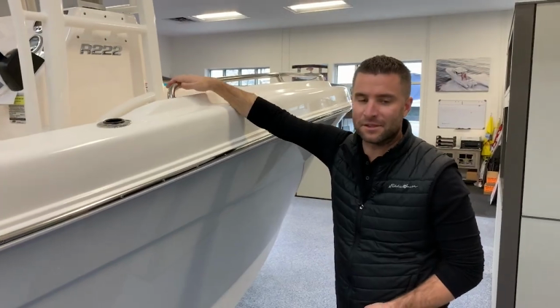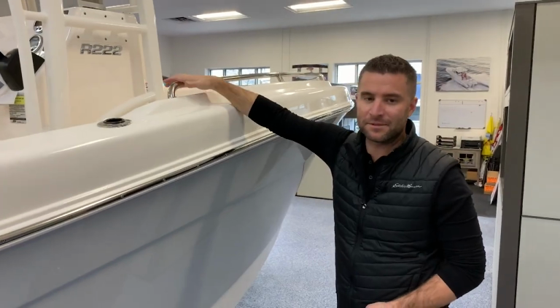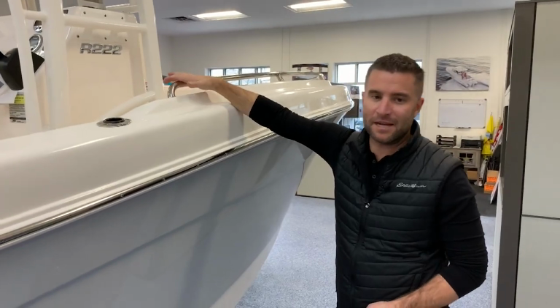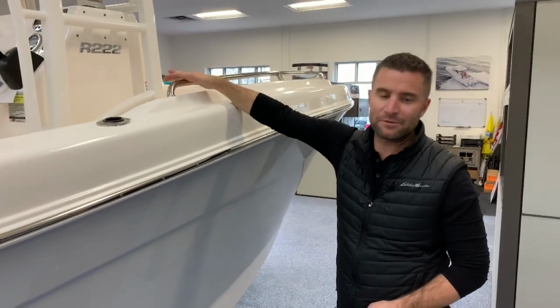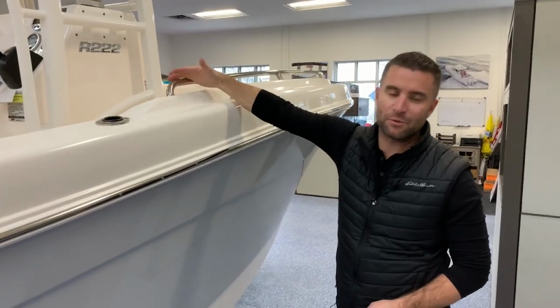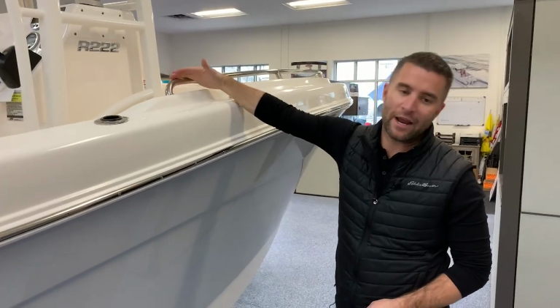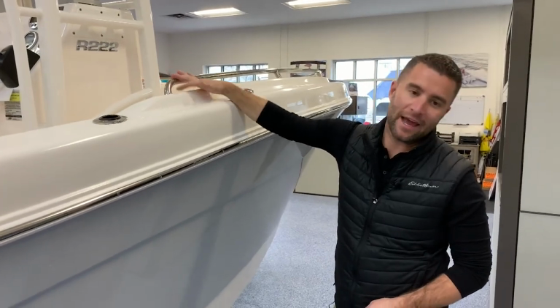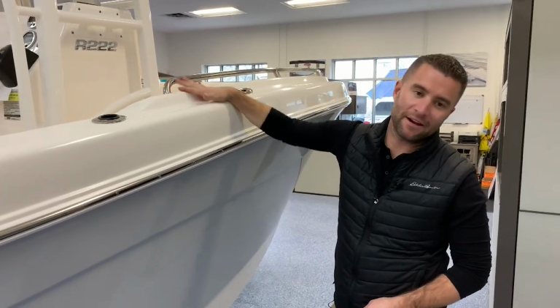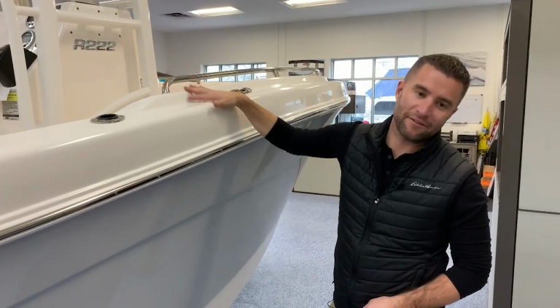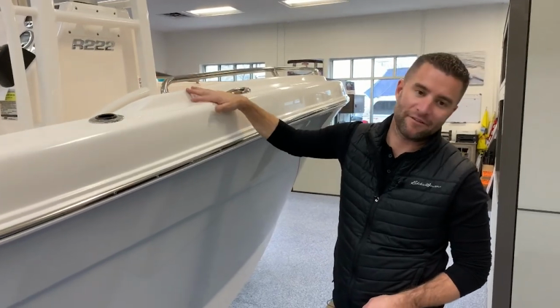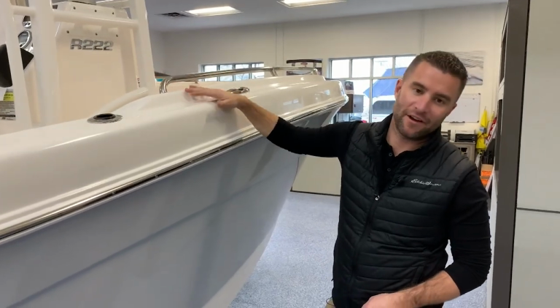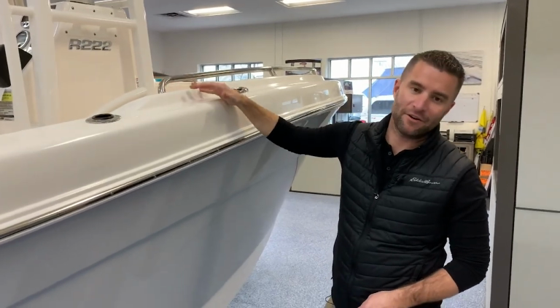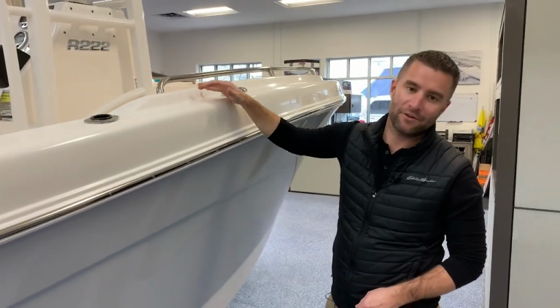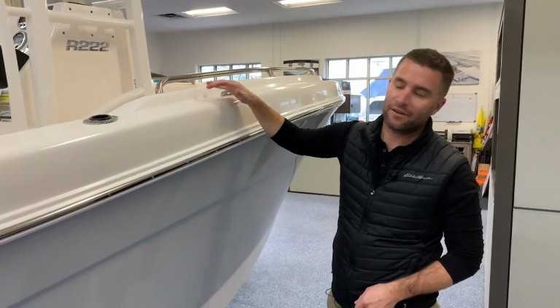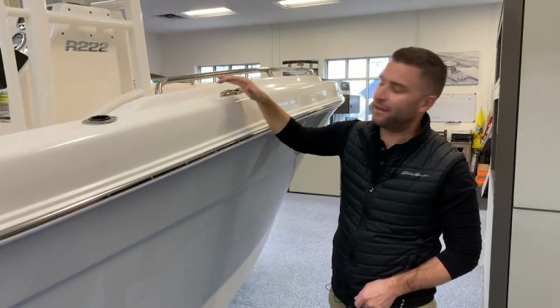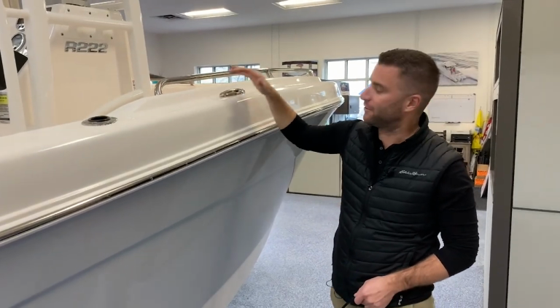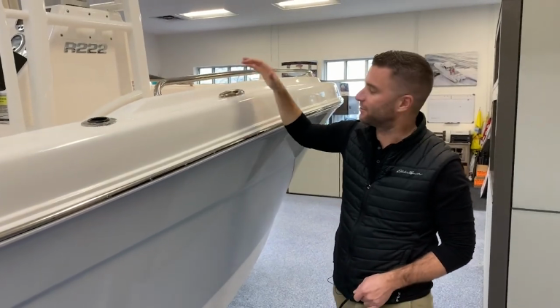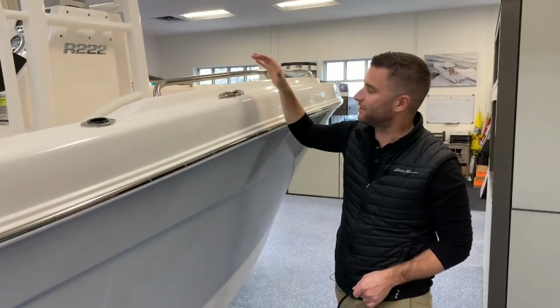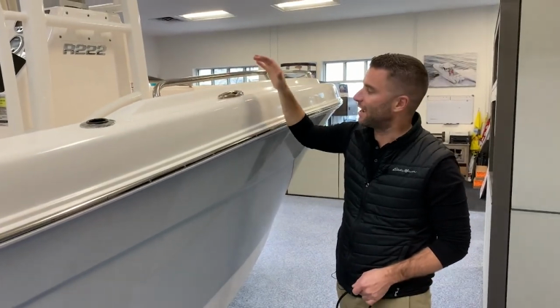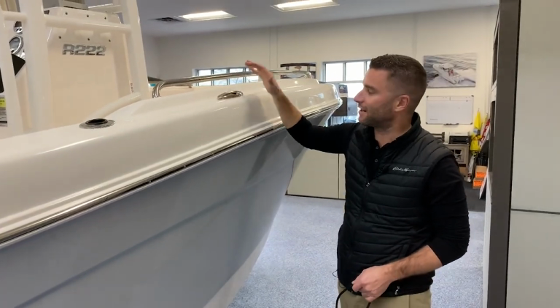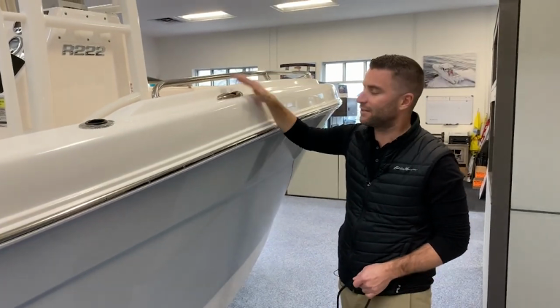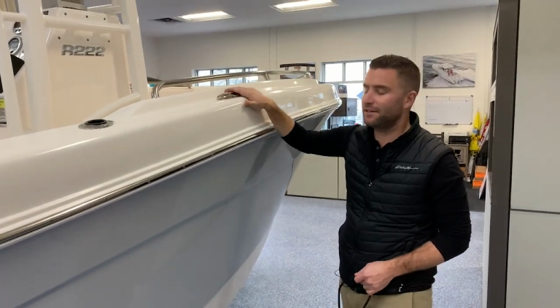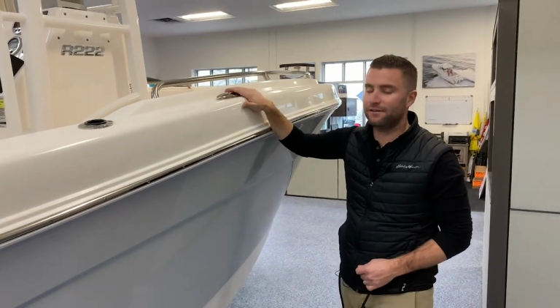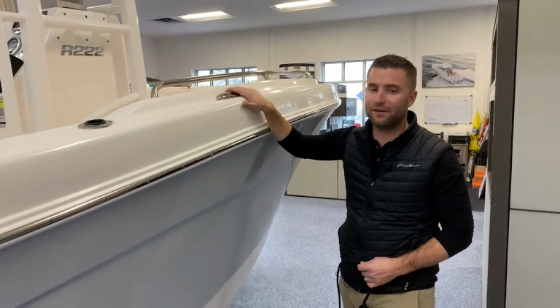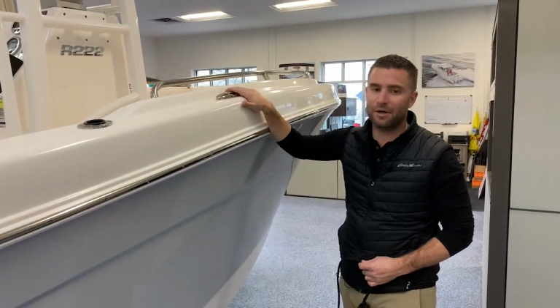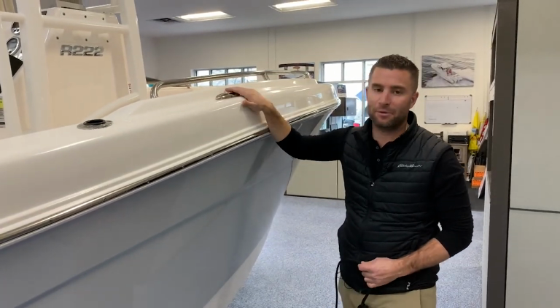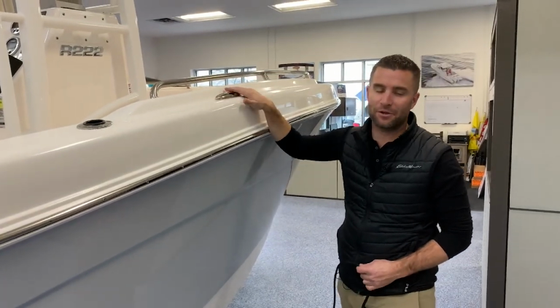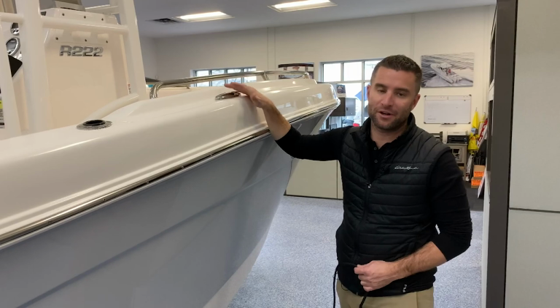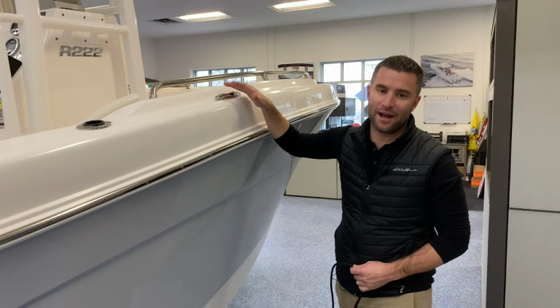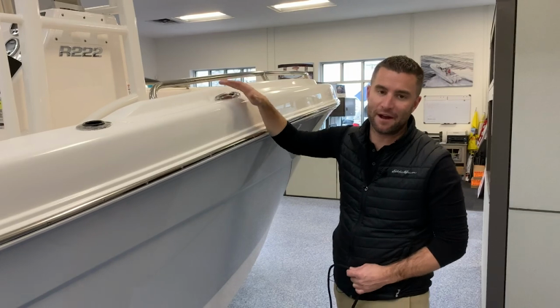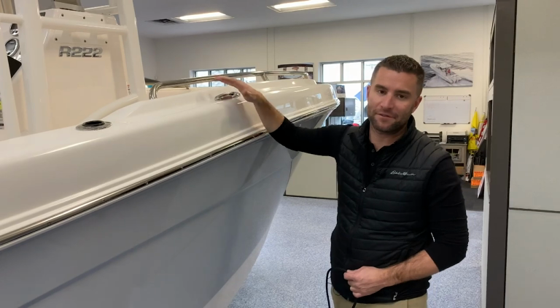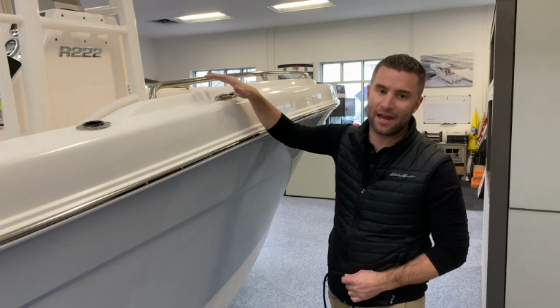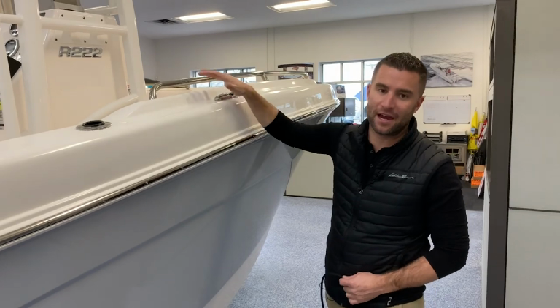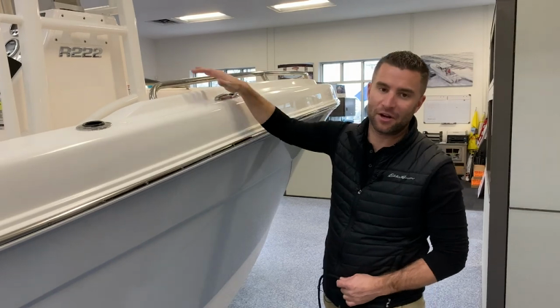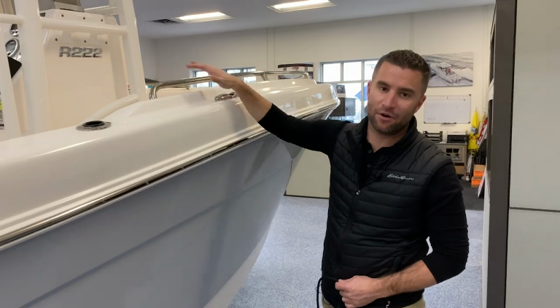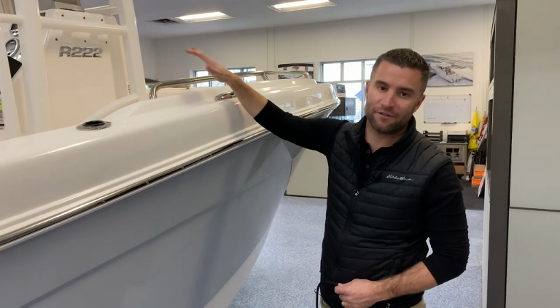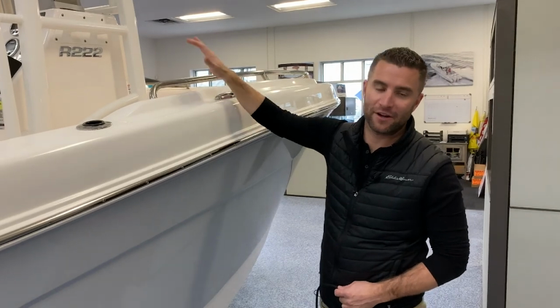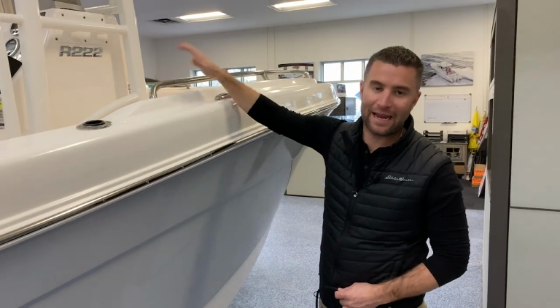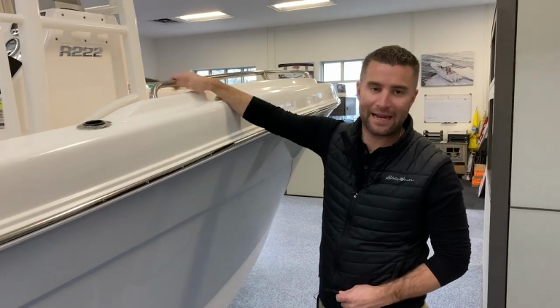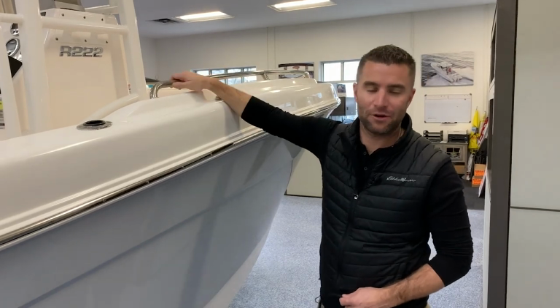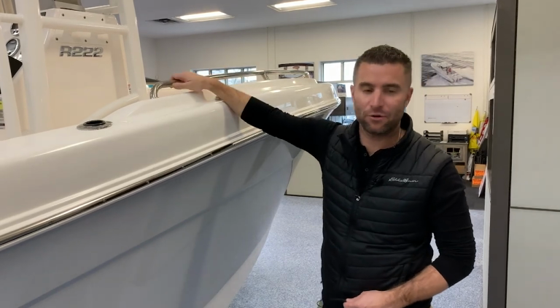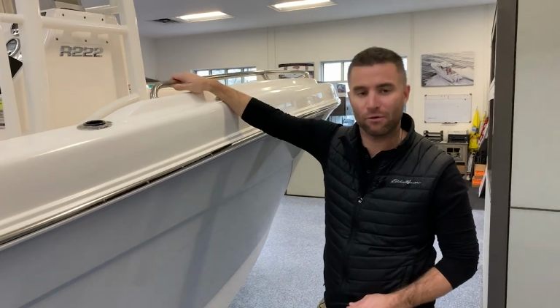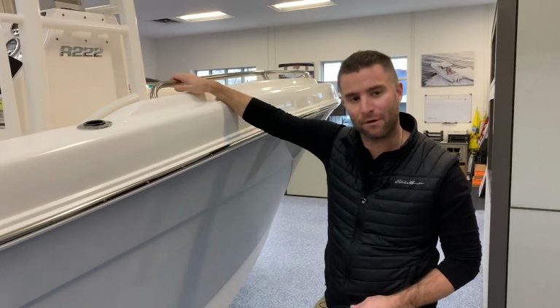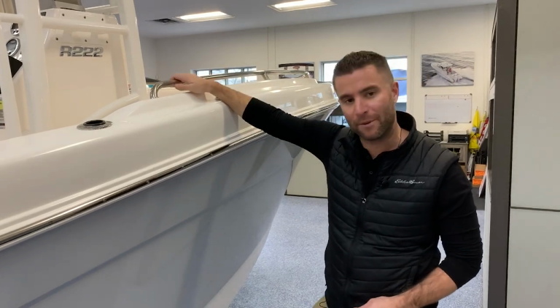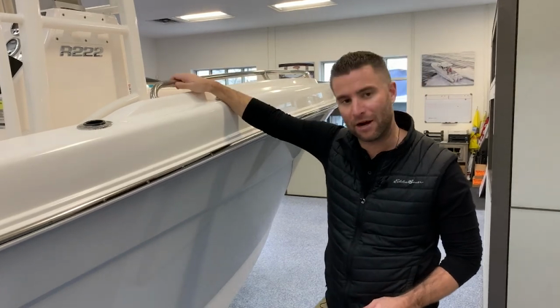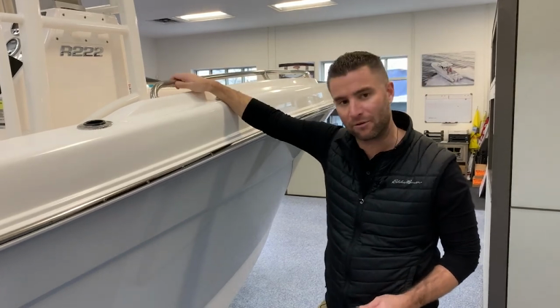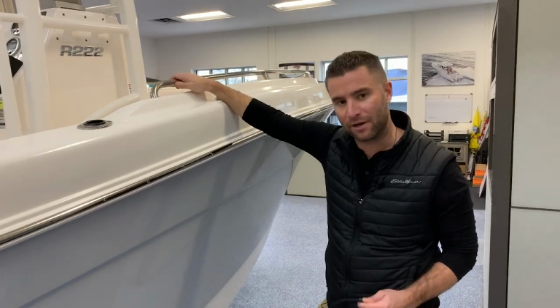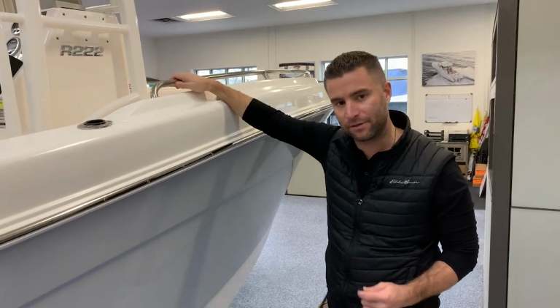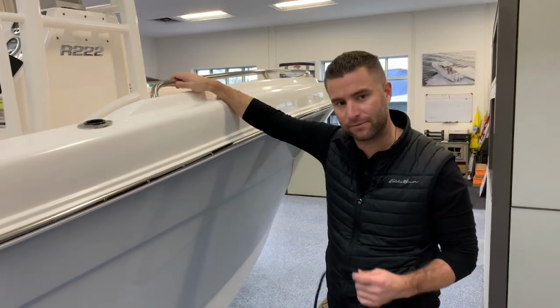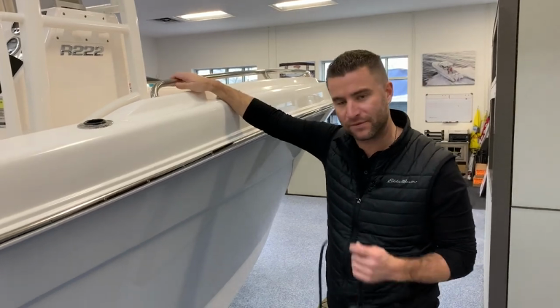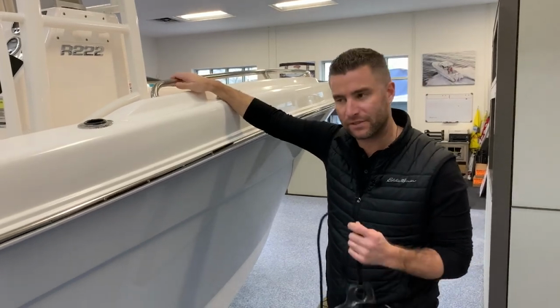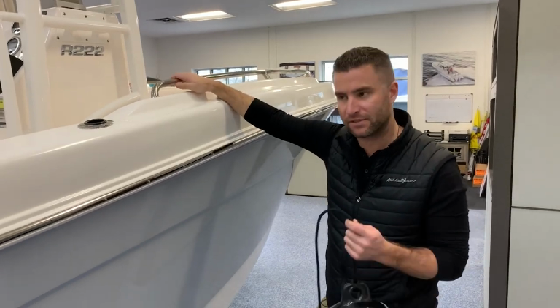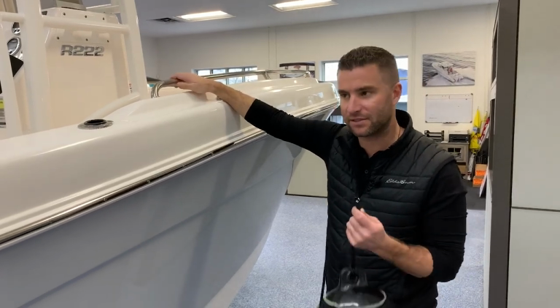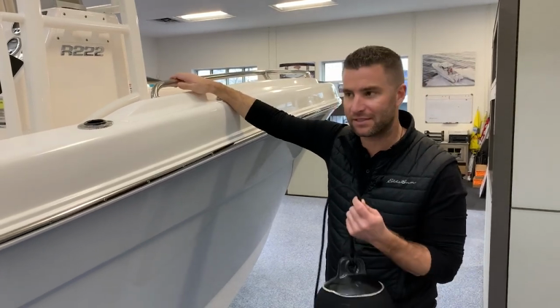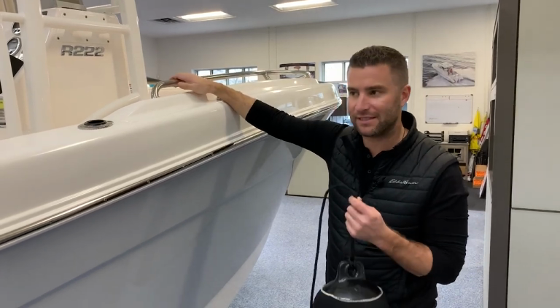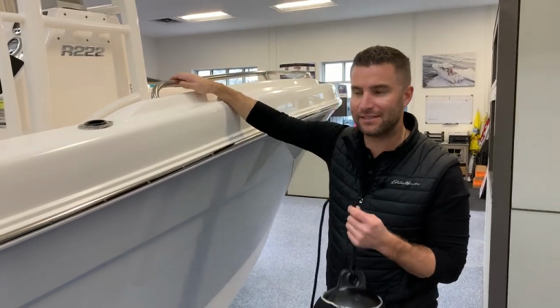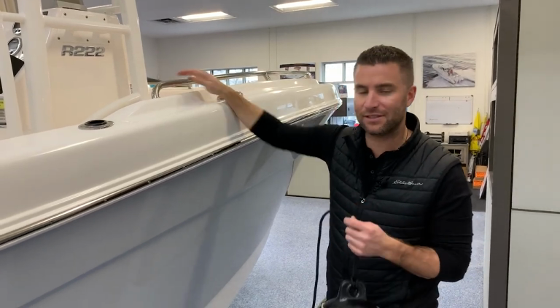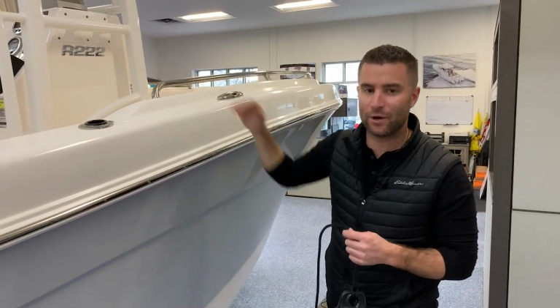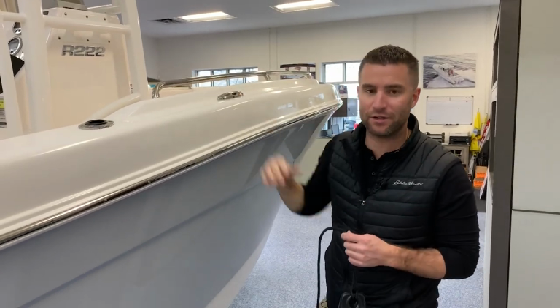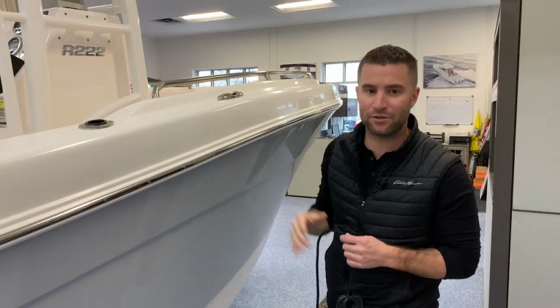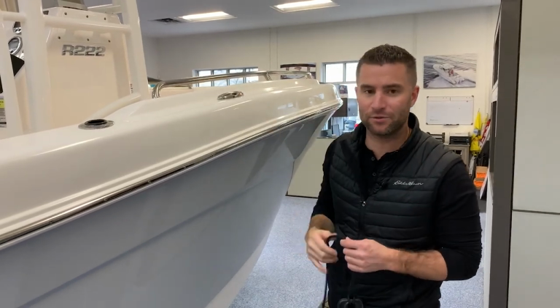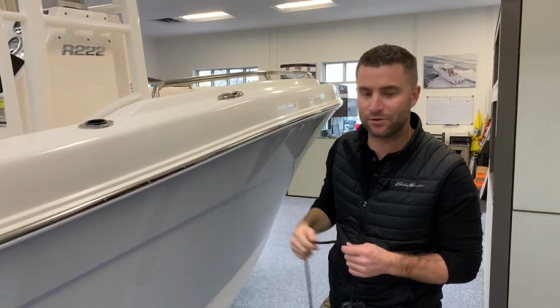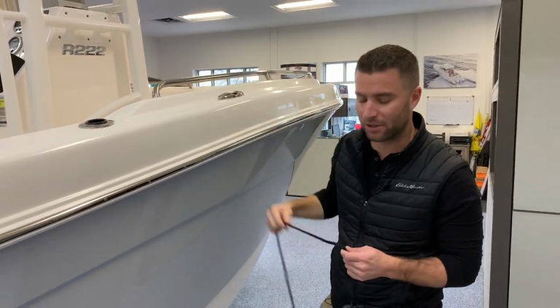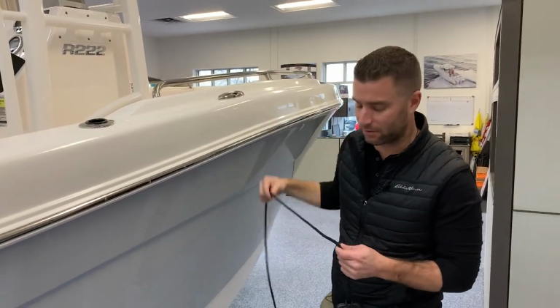Sometimes when hanging a fender and there's not a cleat available, you're going to have to hang it off a handle or a bow rail. This is an easy way to do so.